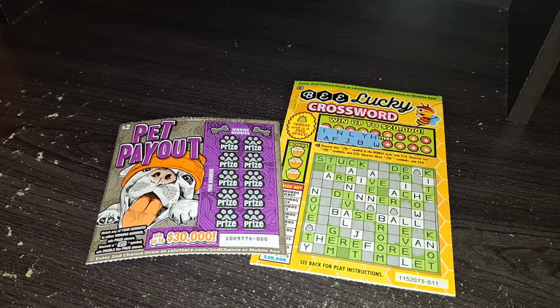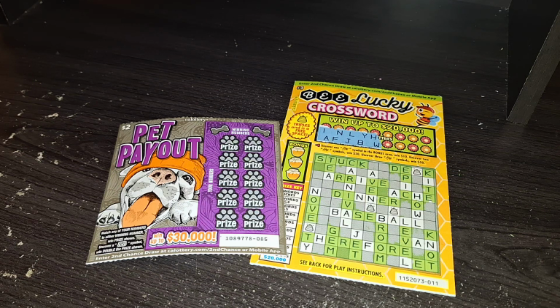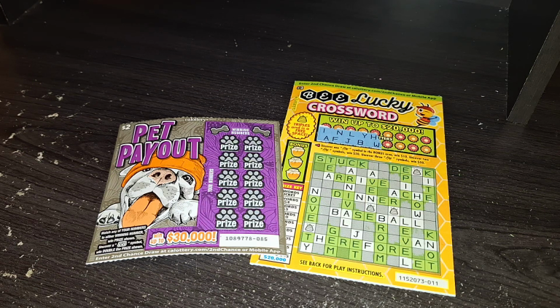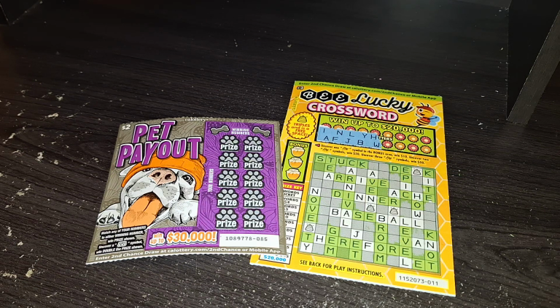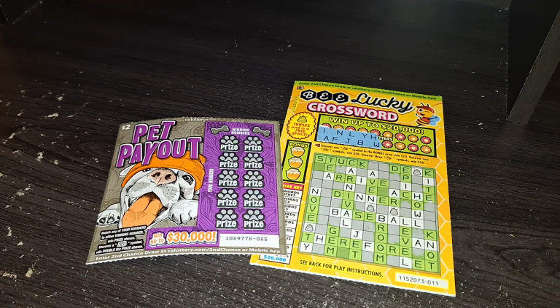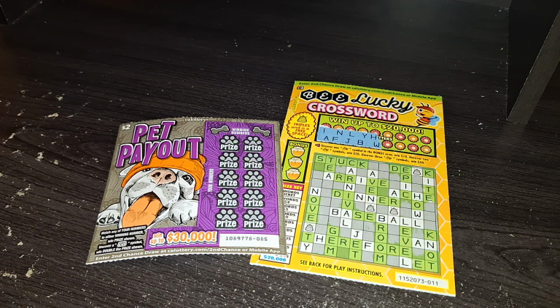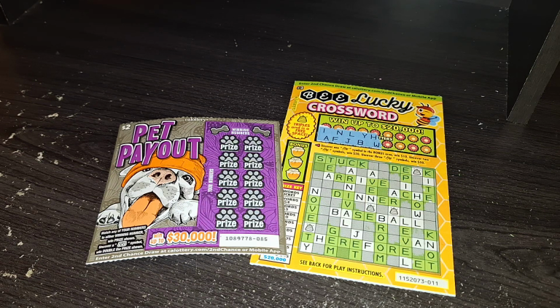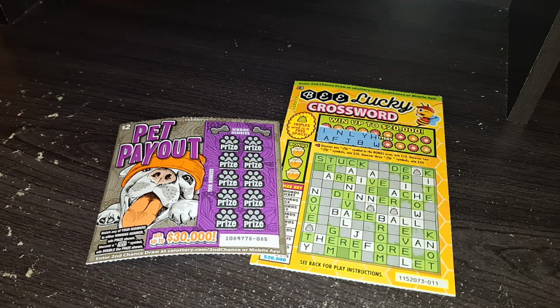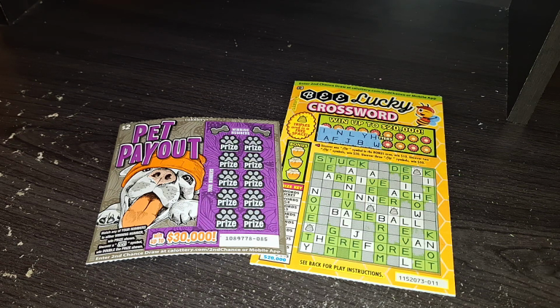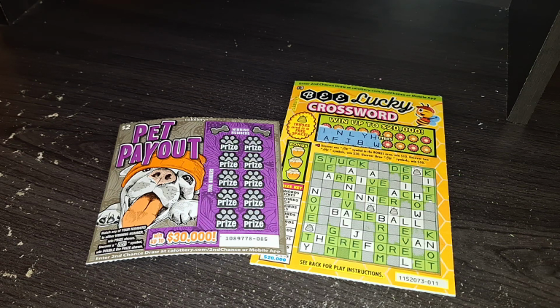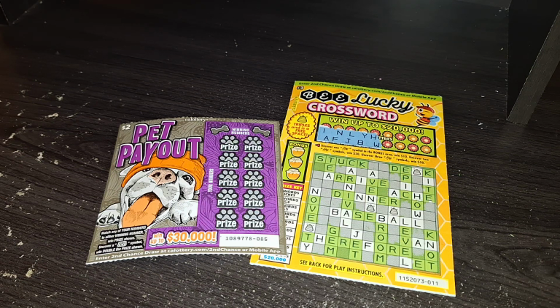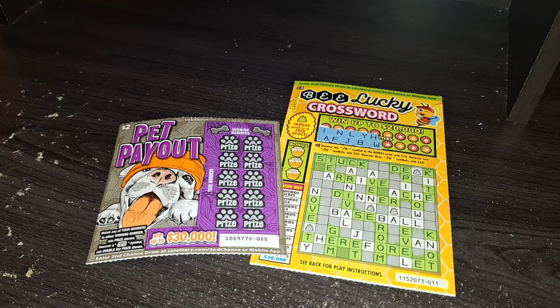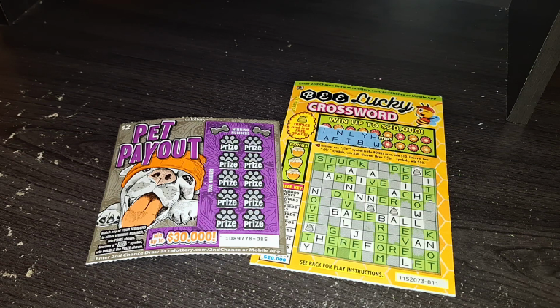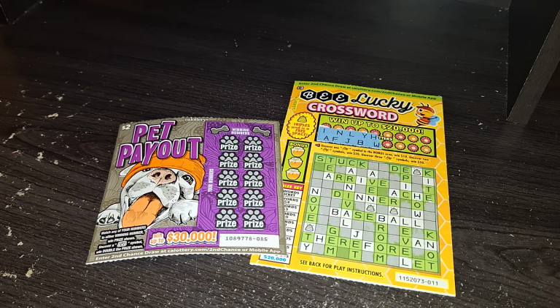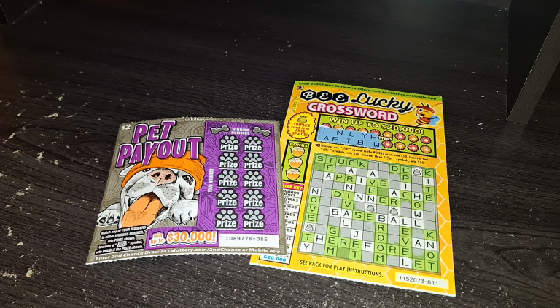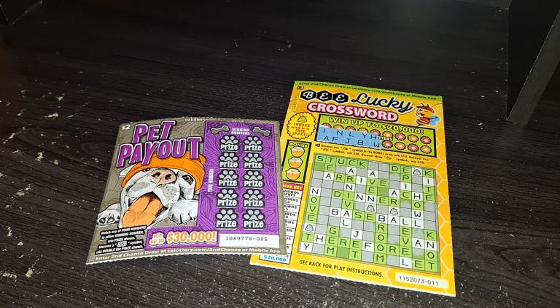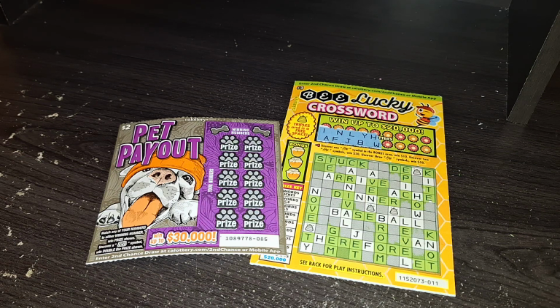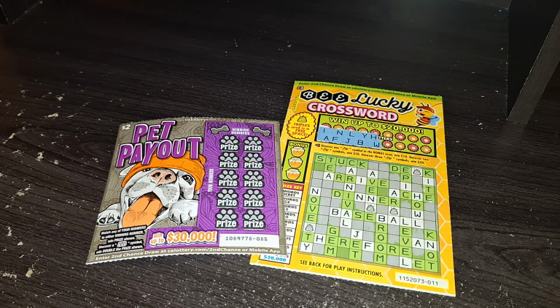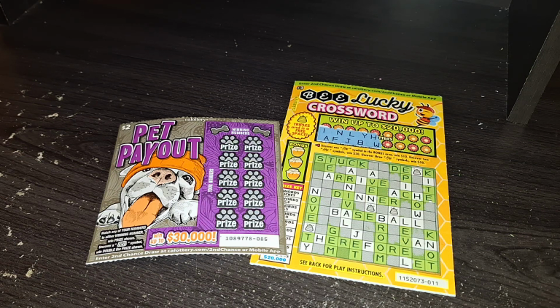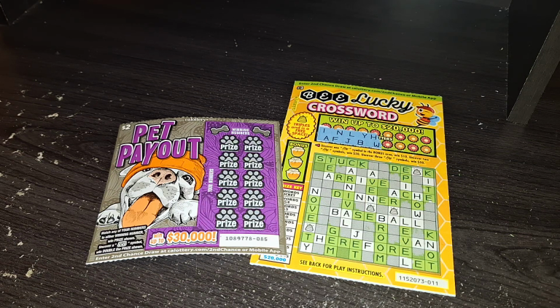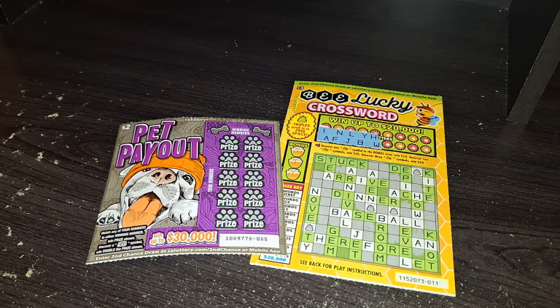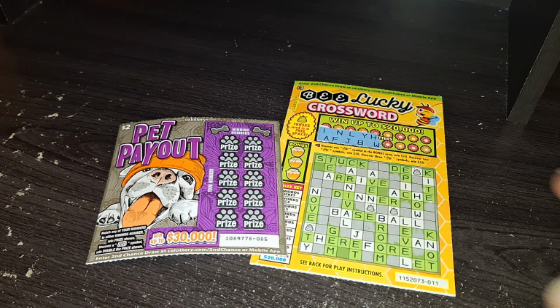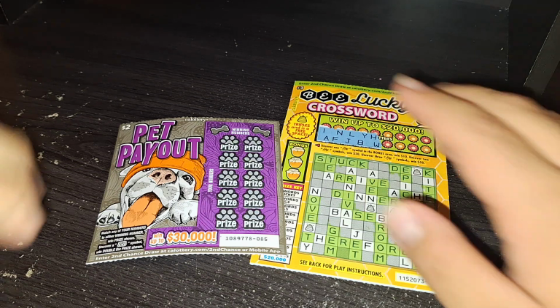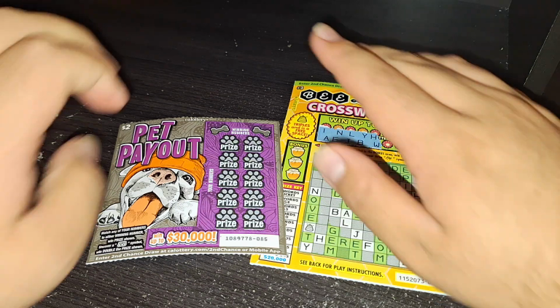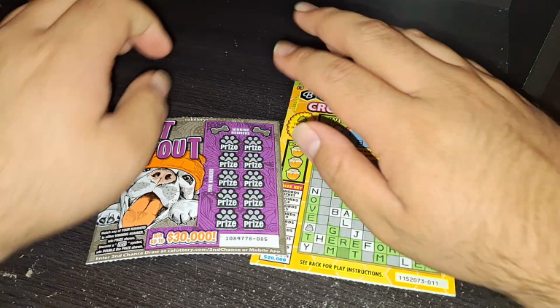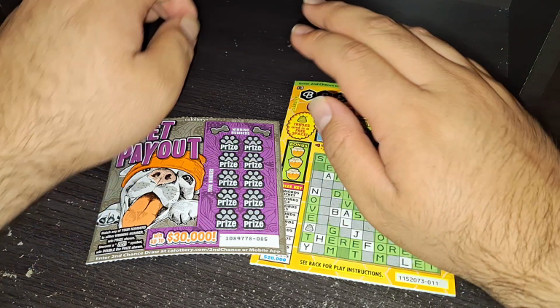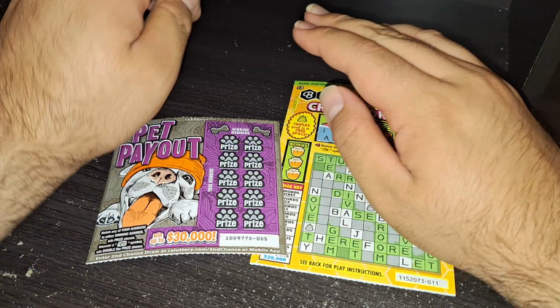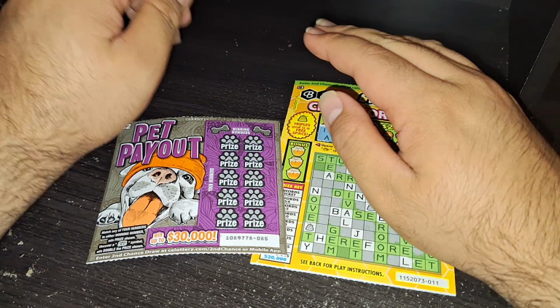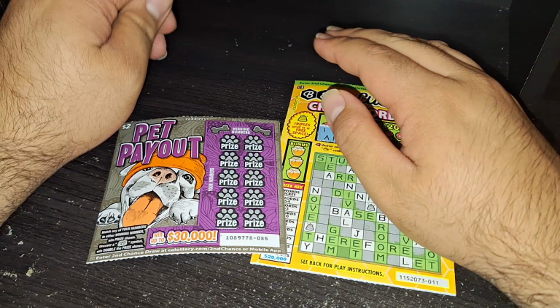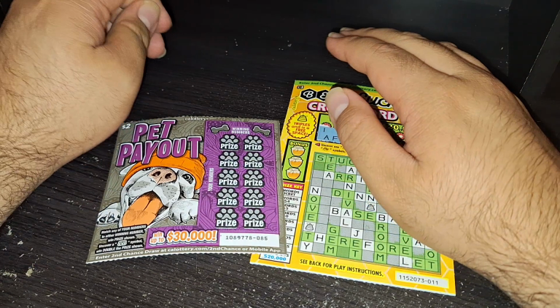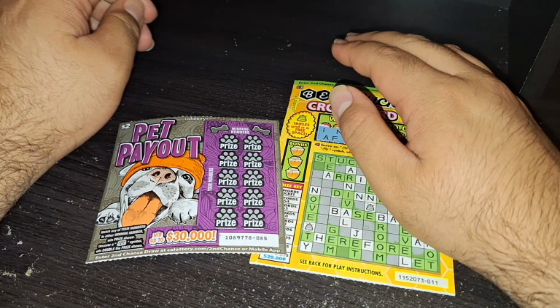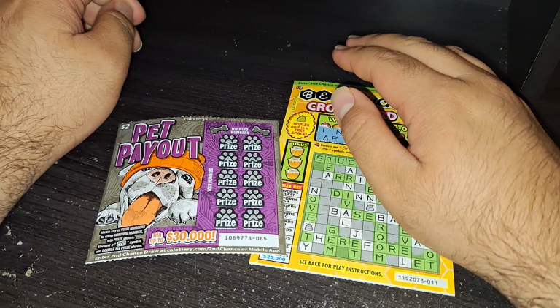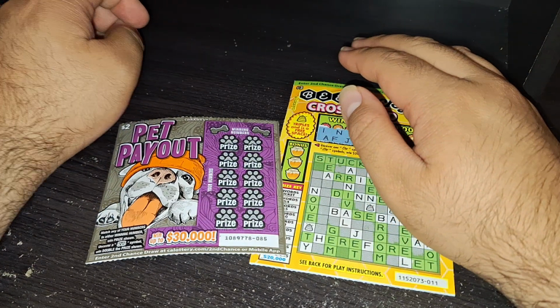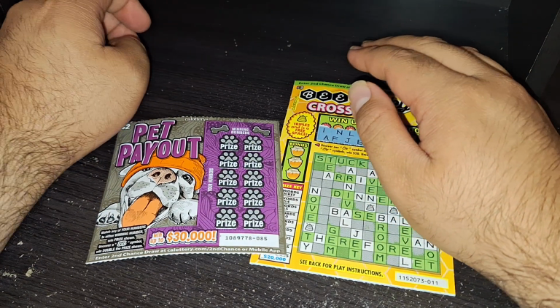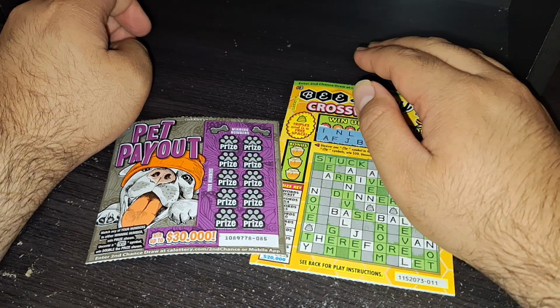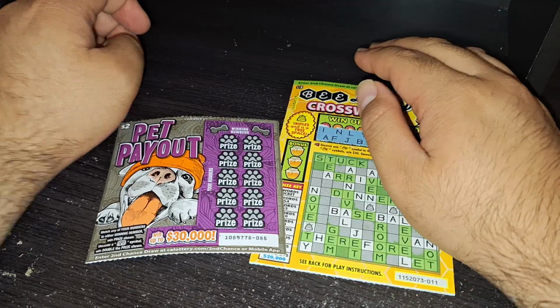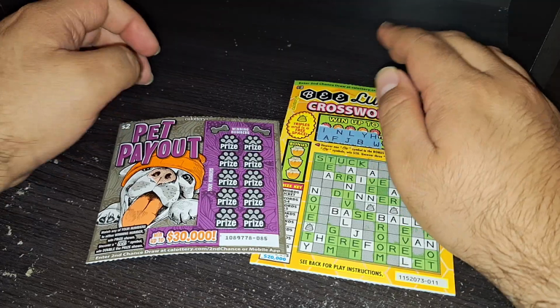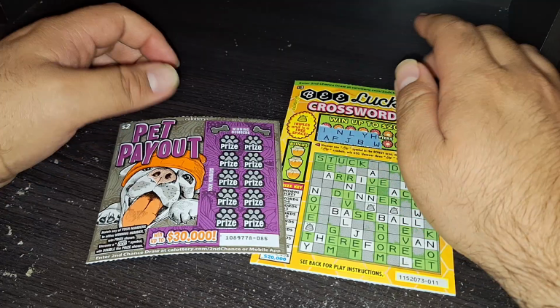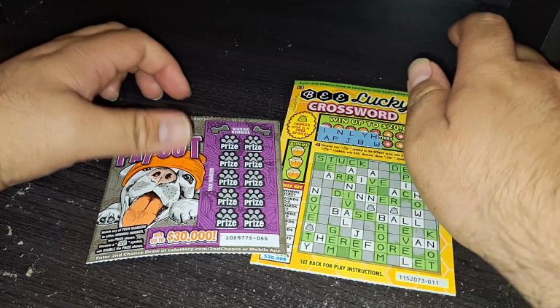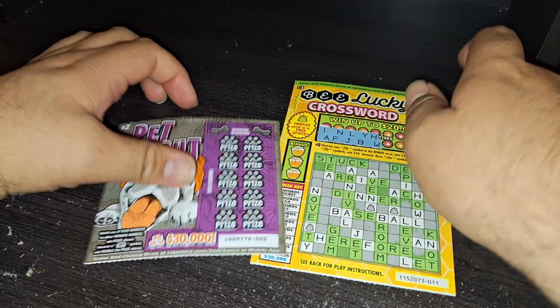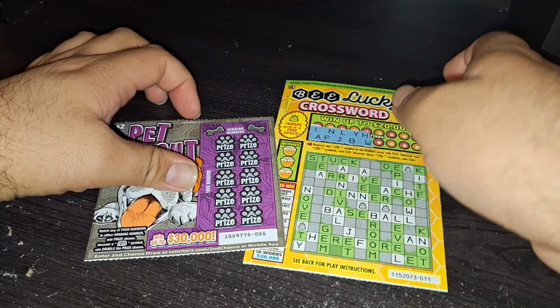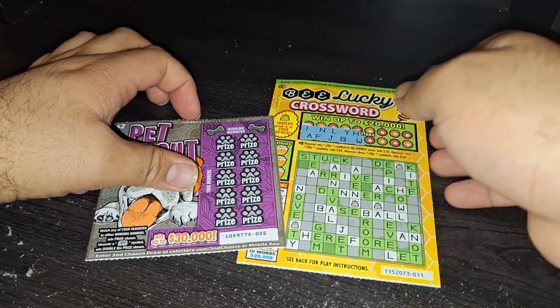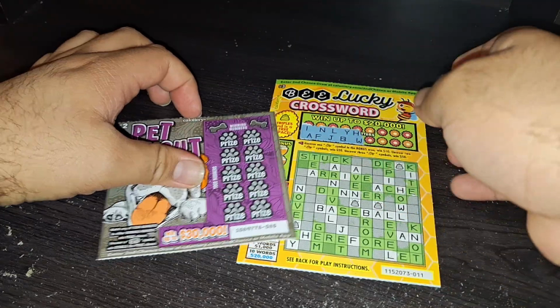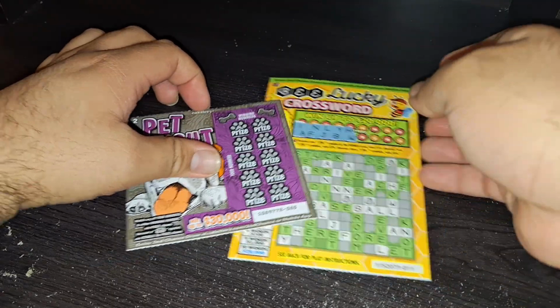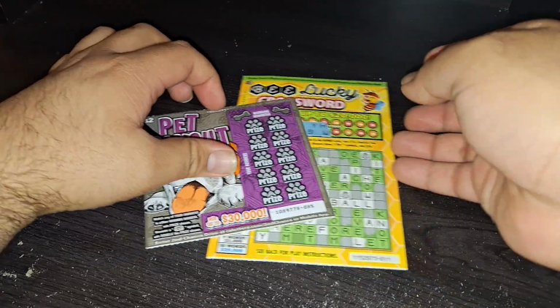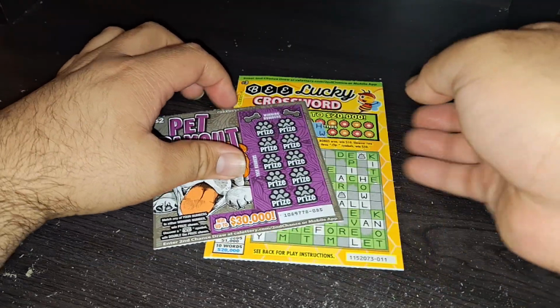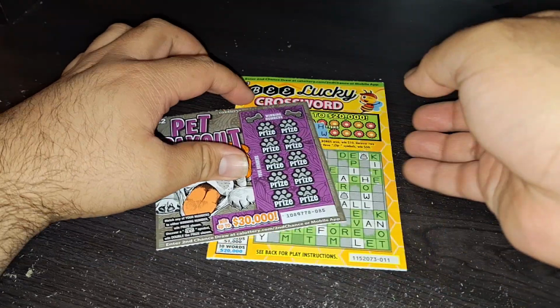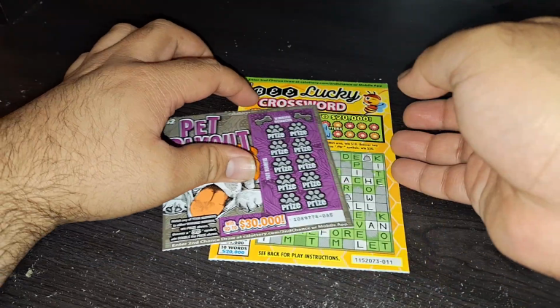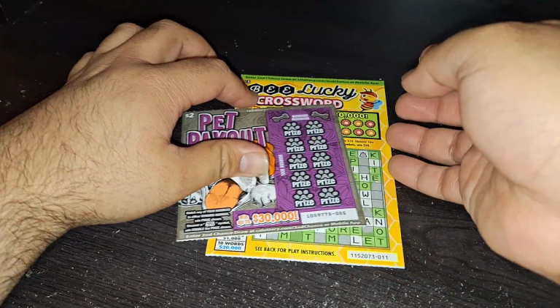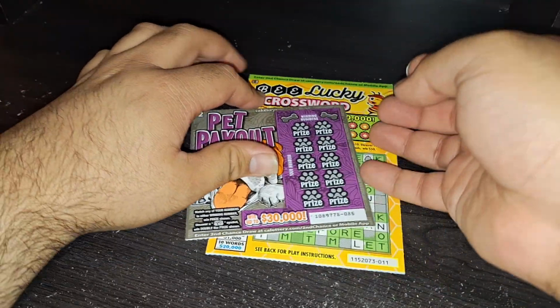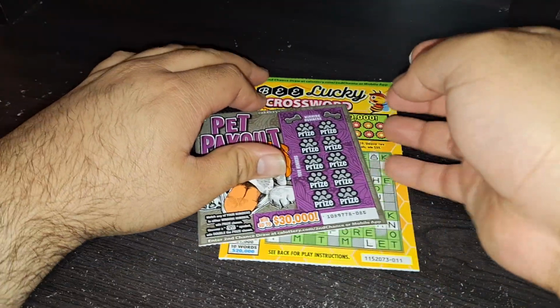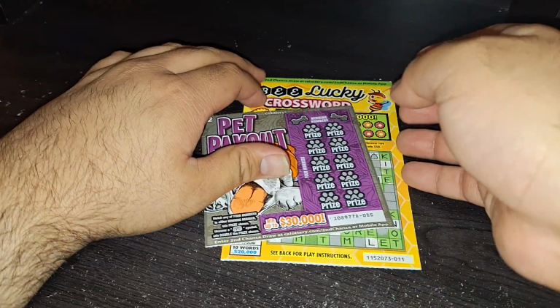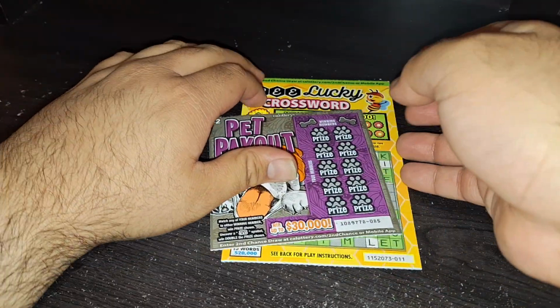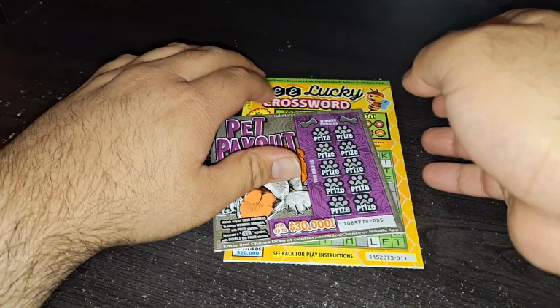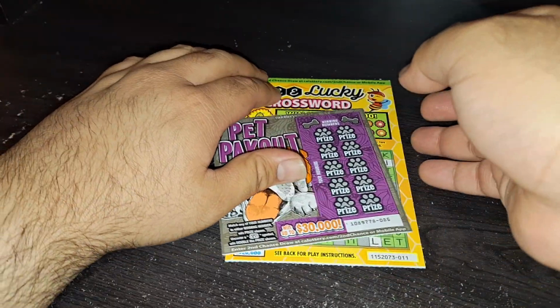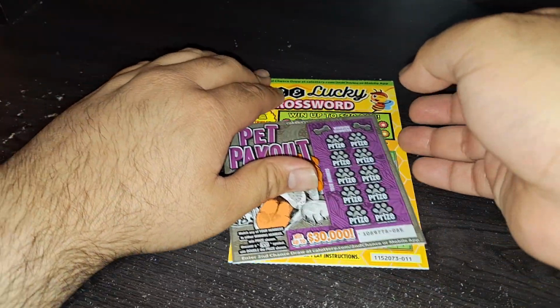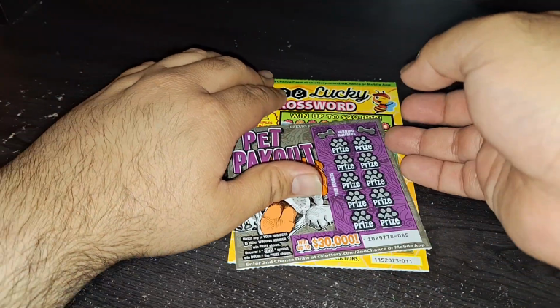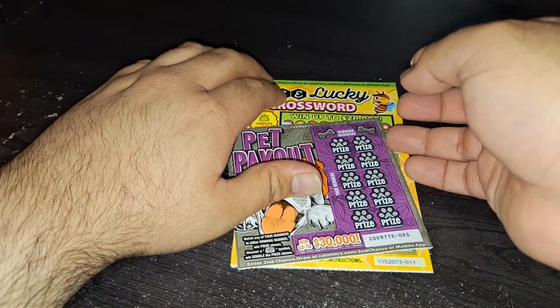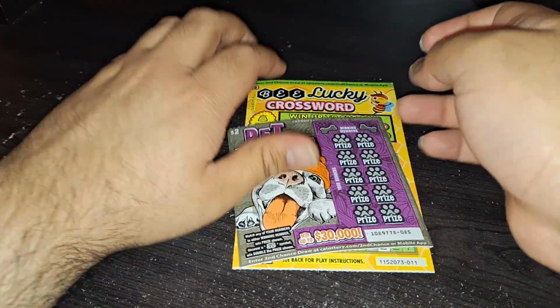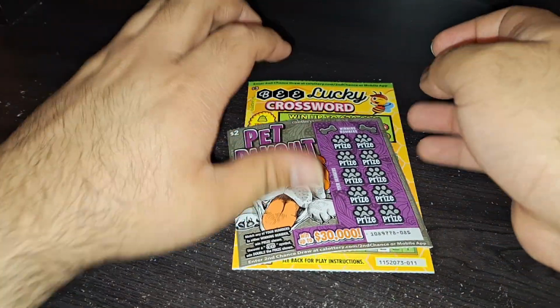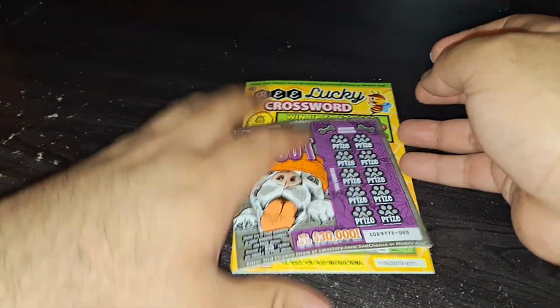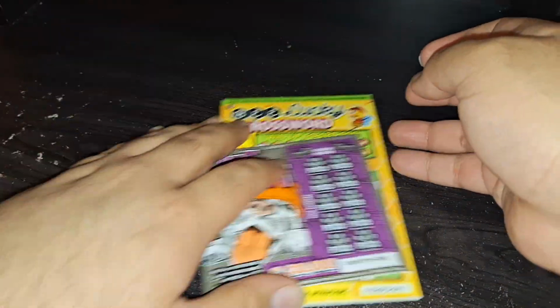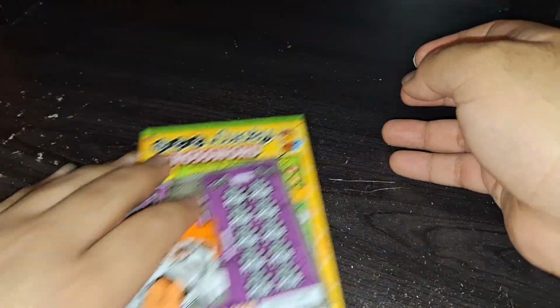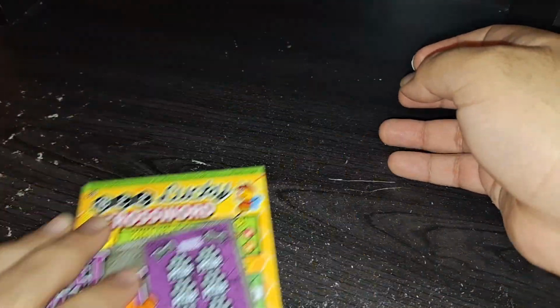Hi you guys. Well I am back. It's been like a week. I took a break from the scratchers but we're gonna do a little low session.